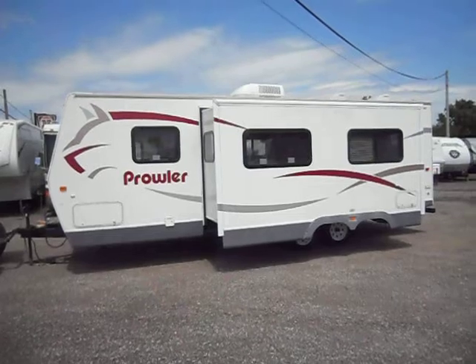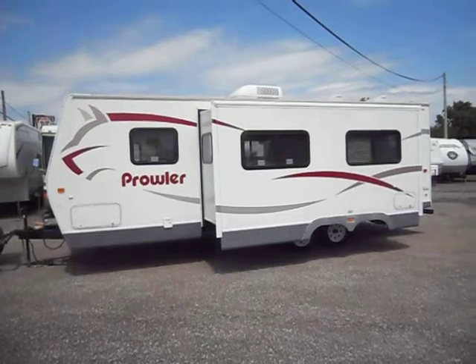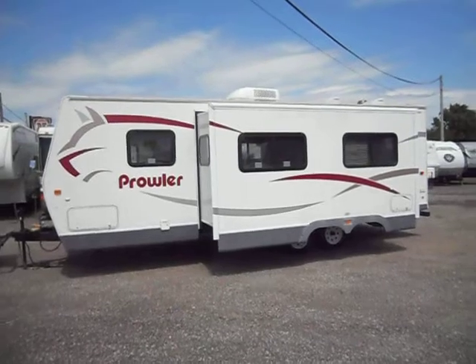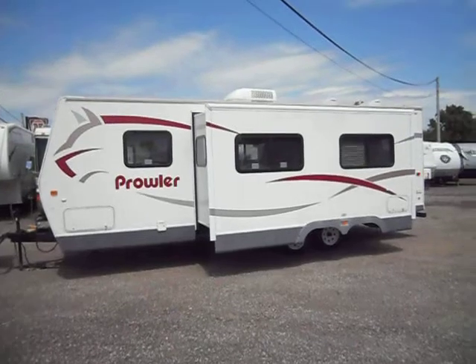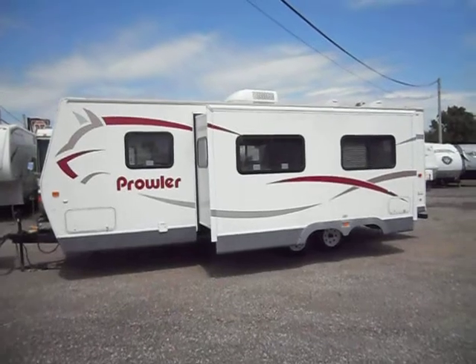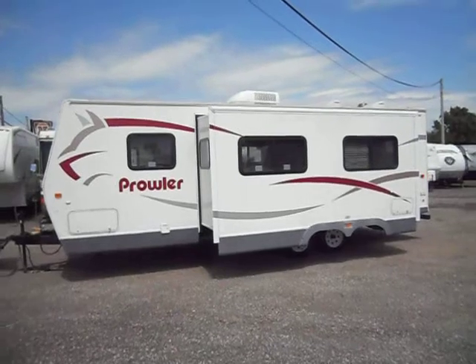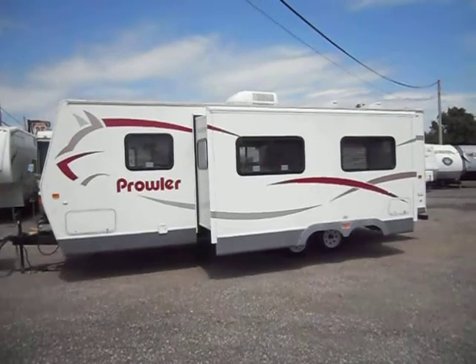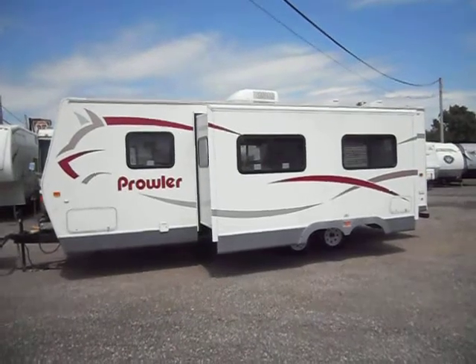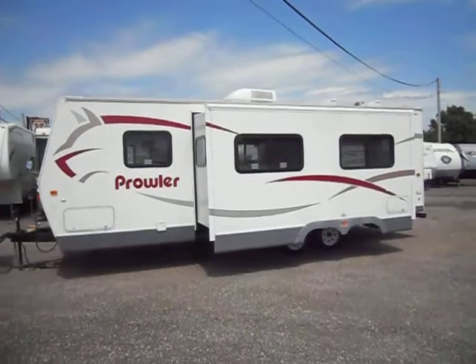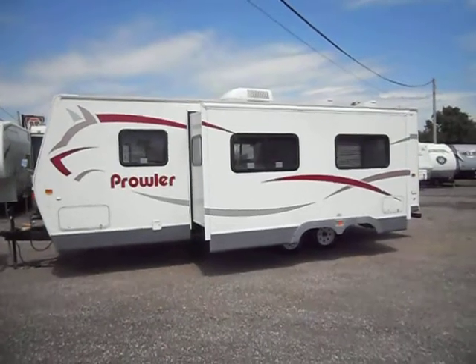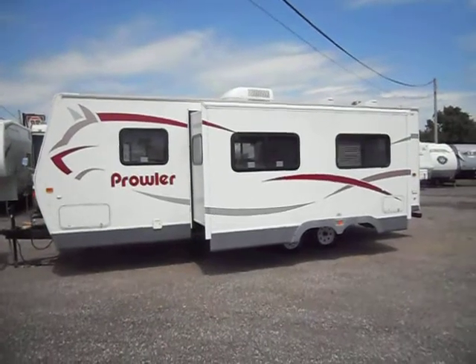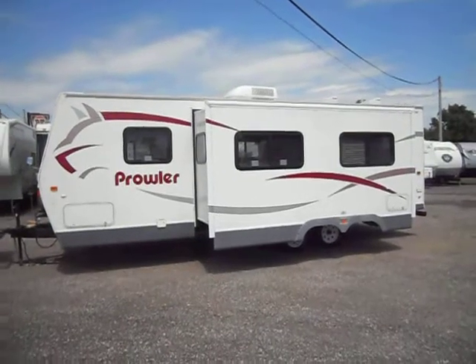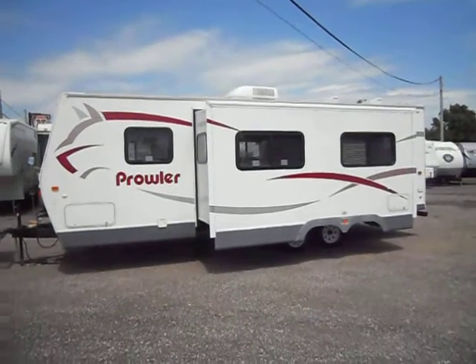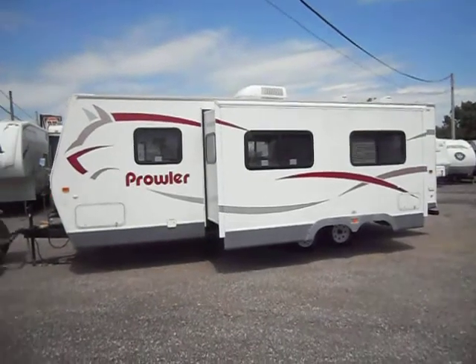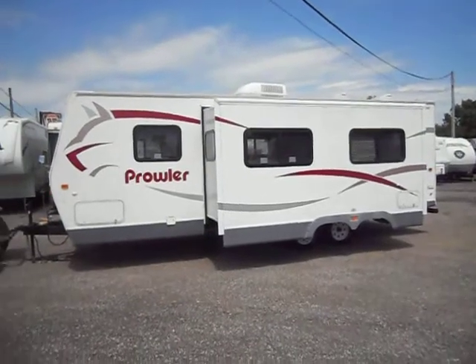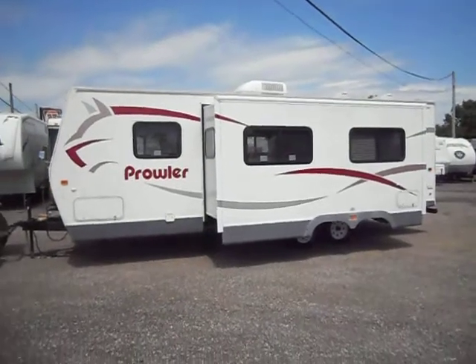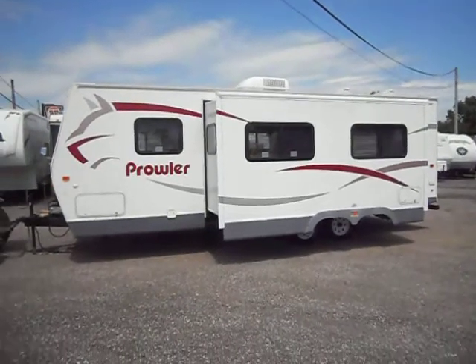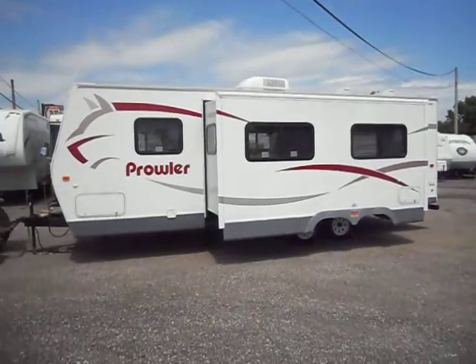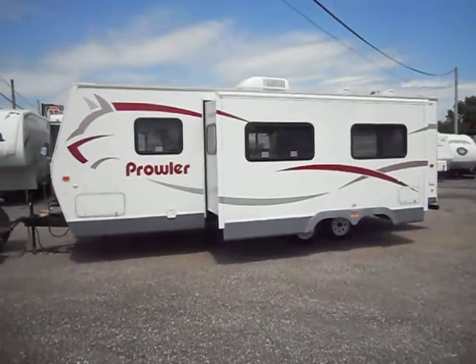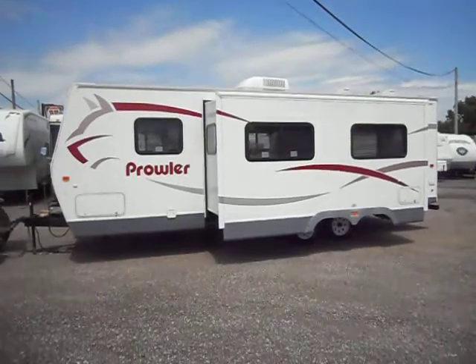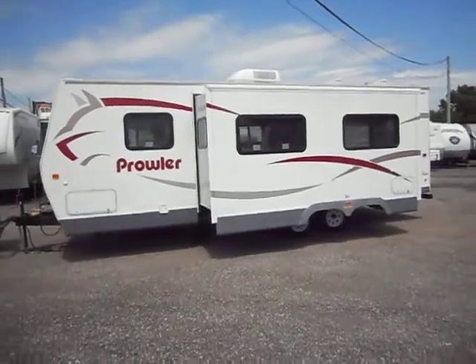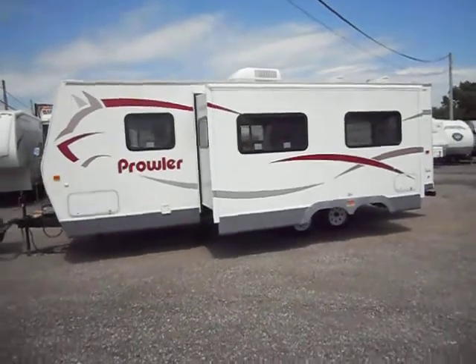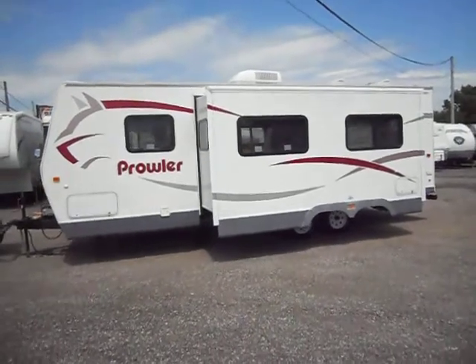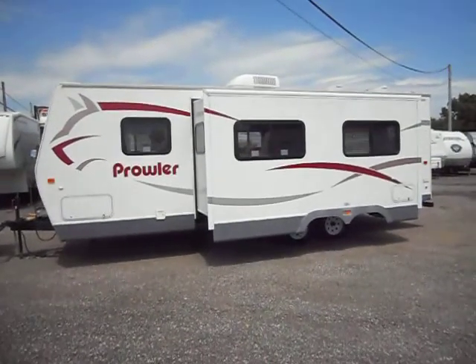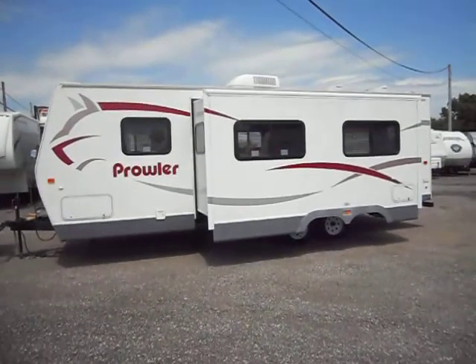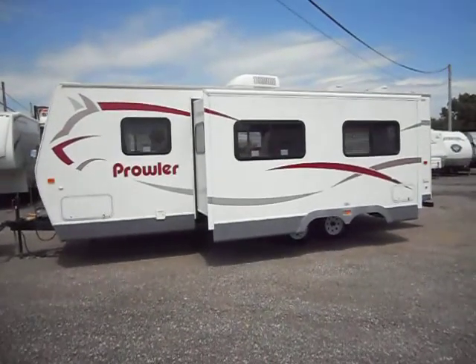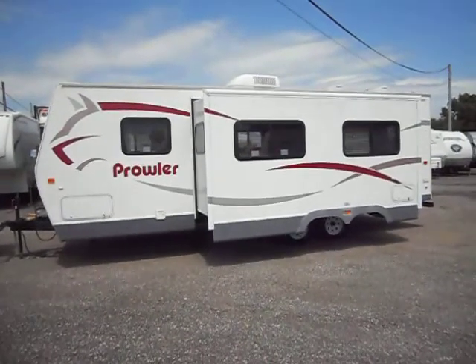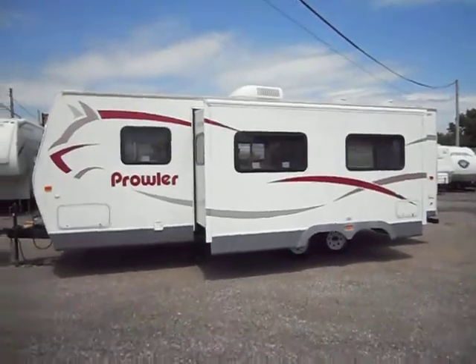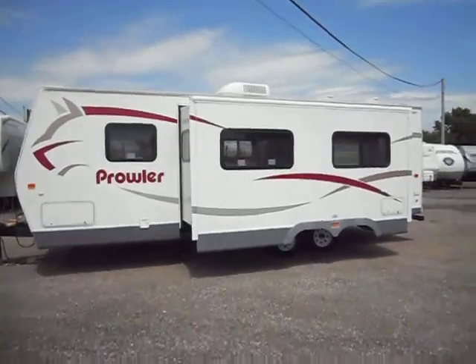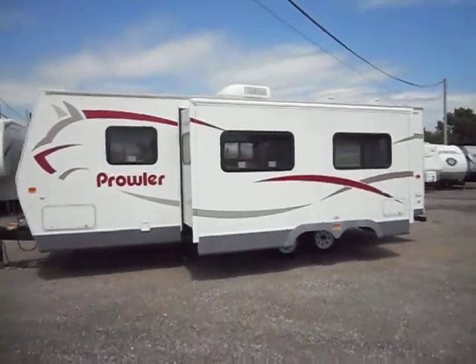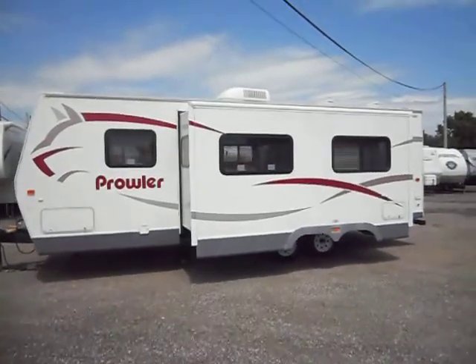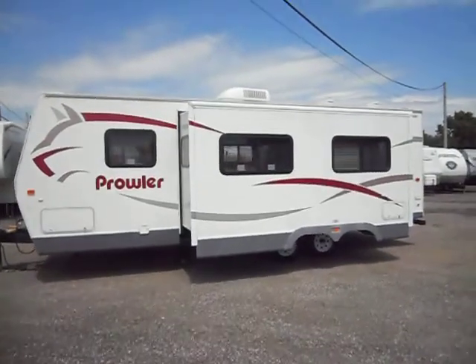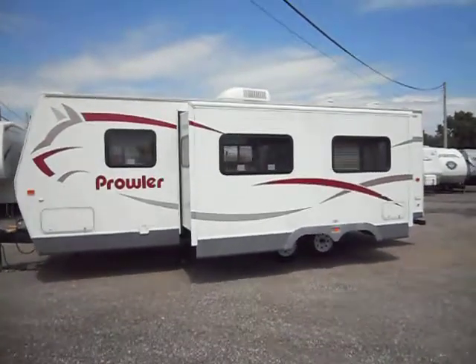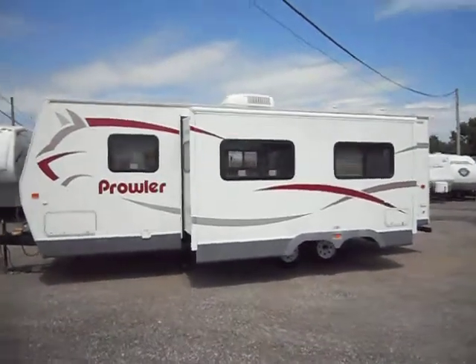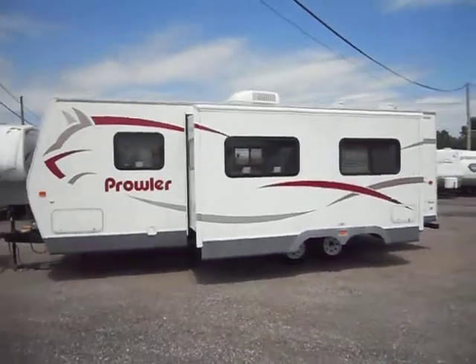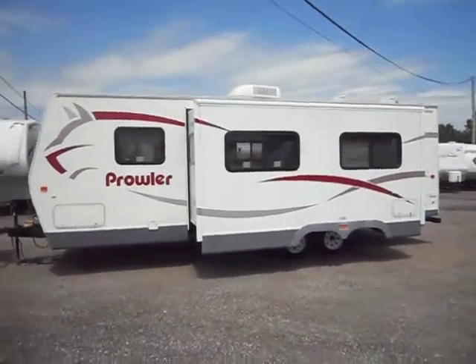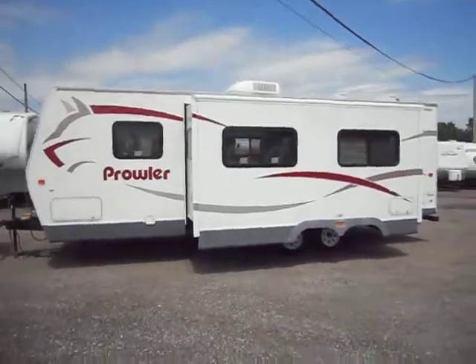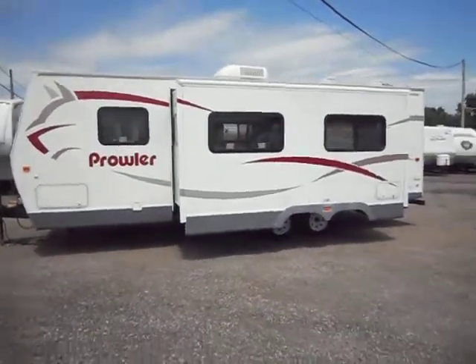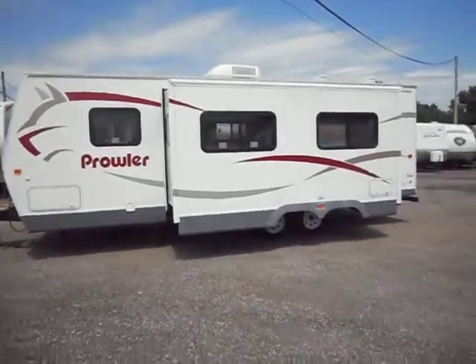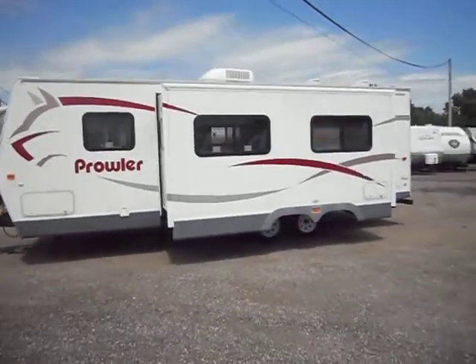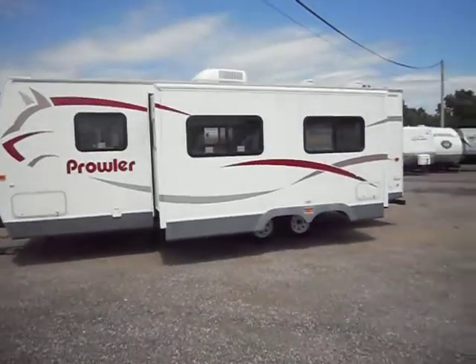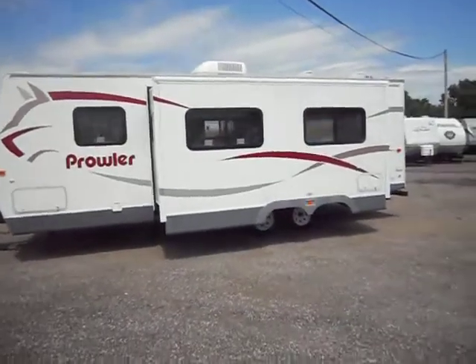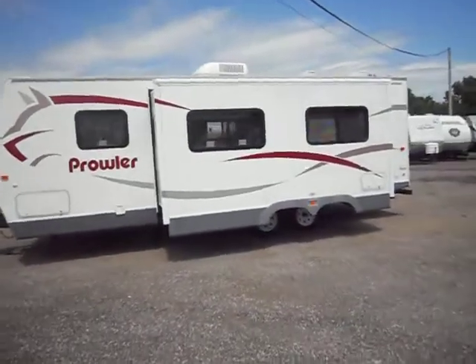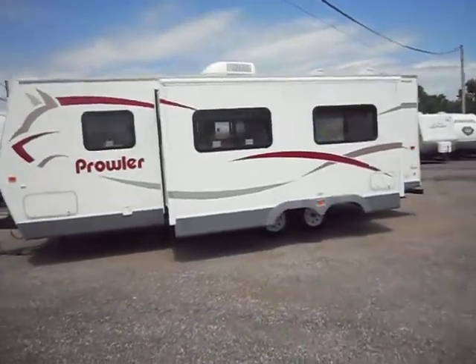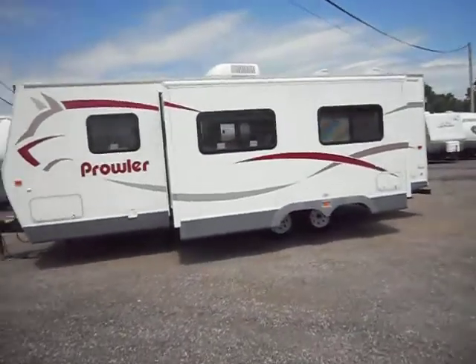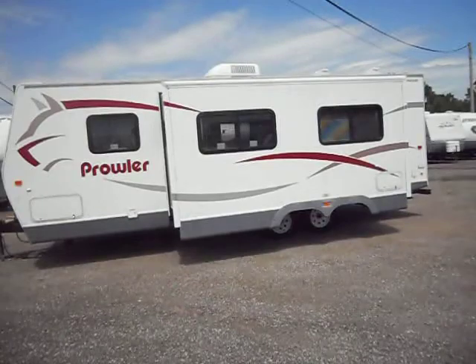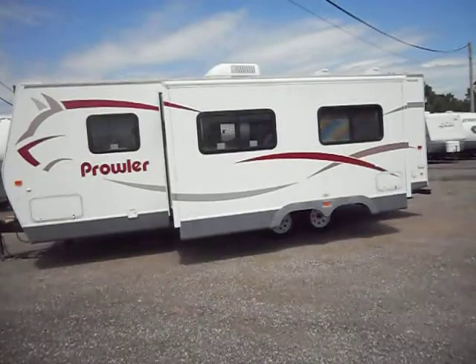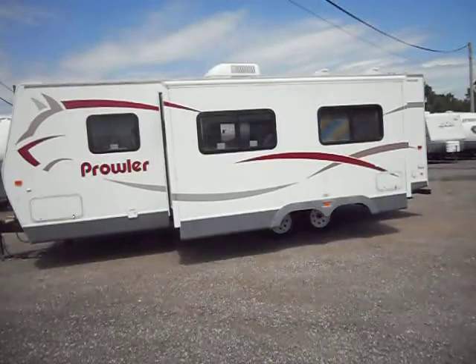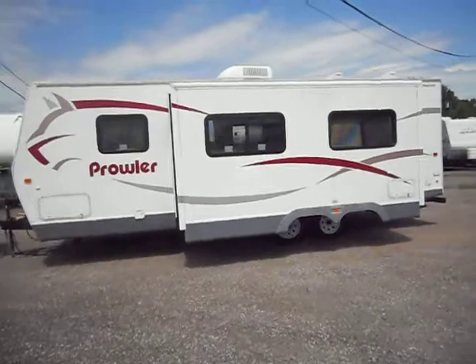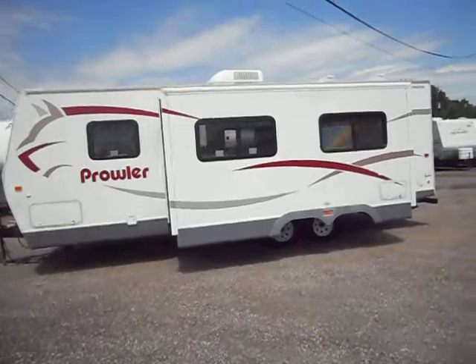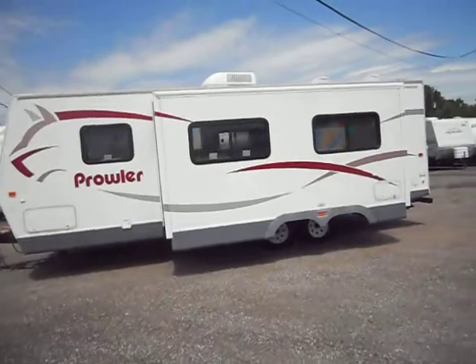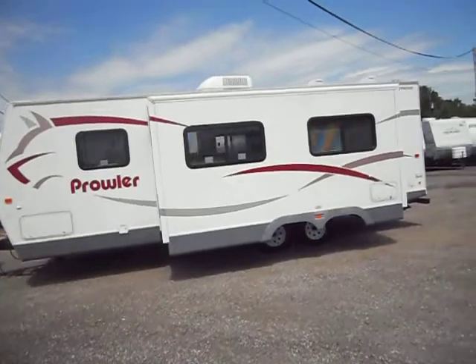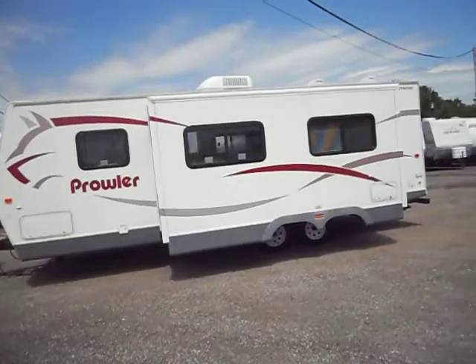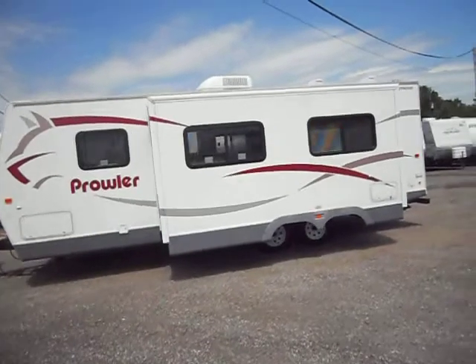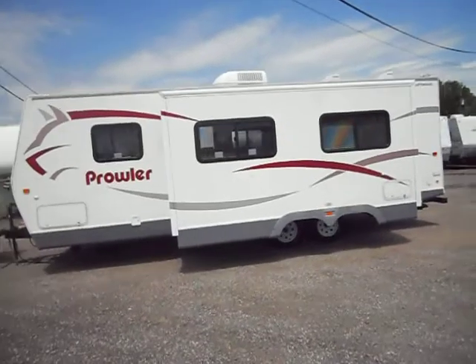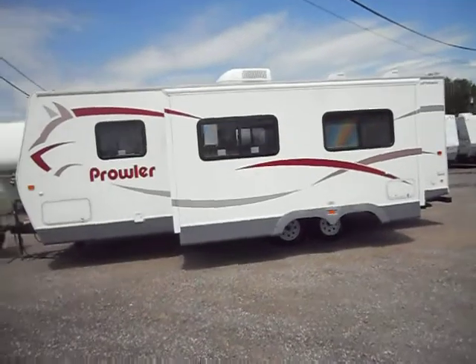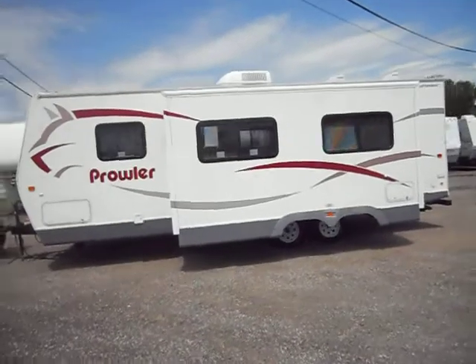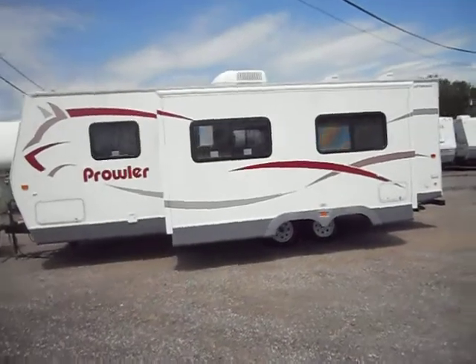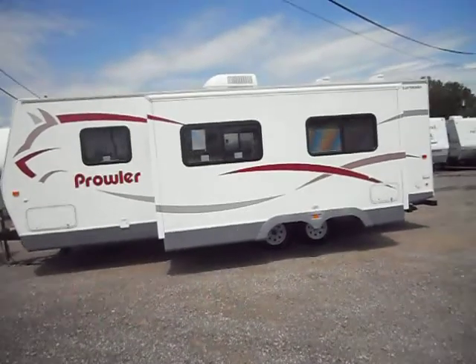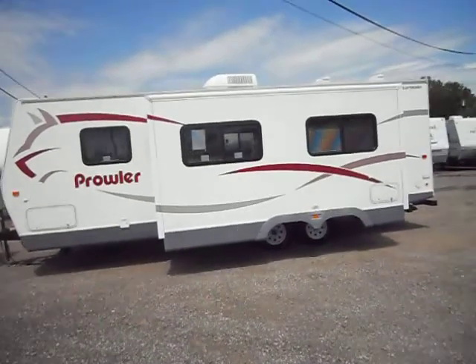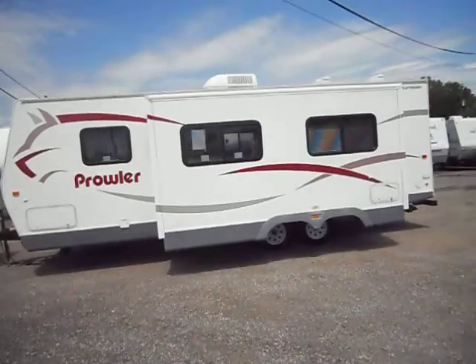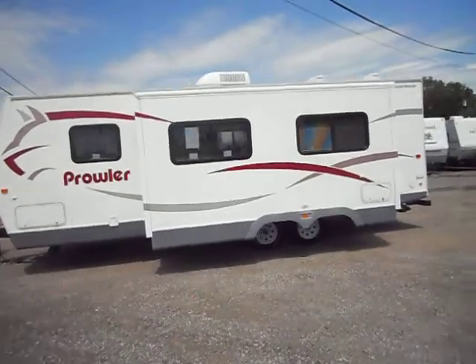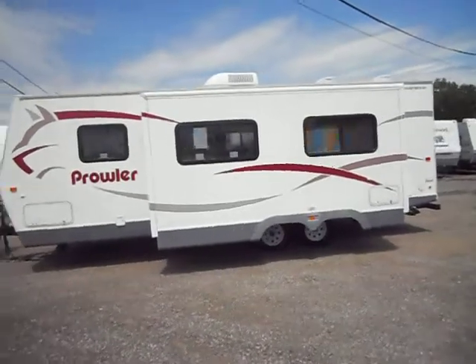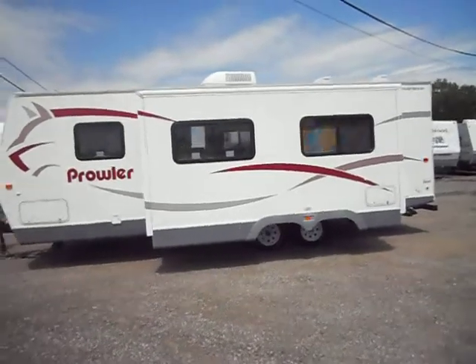Welcome to 4Zs RVs. Today what we have for sale is a 2006 Fleetwood Prowler 270 FQS.